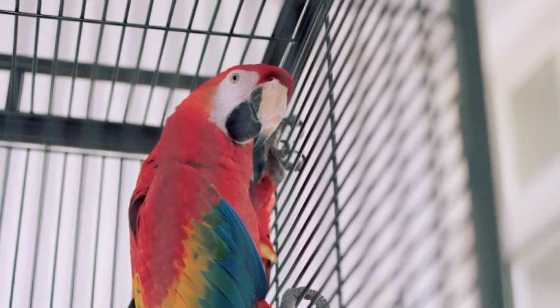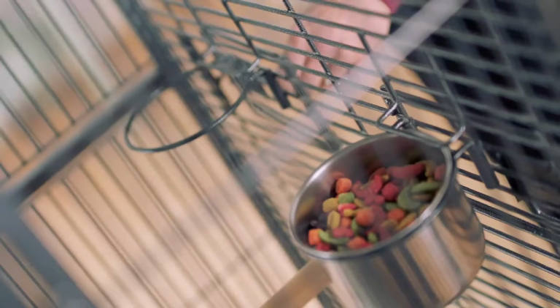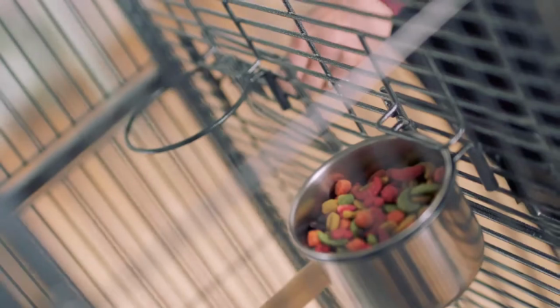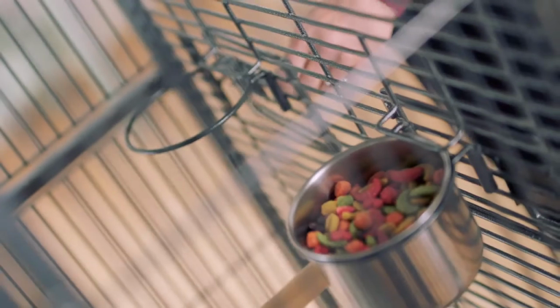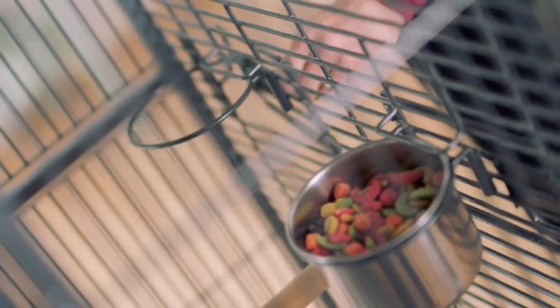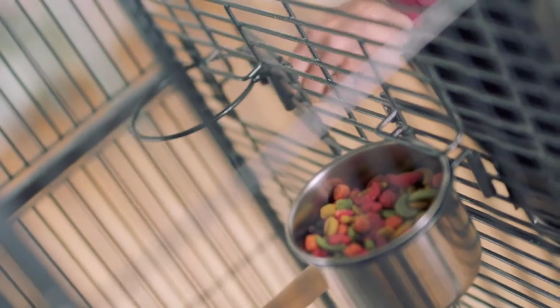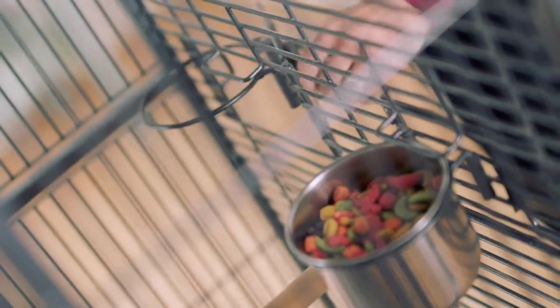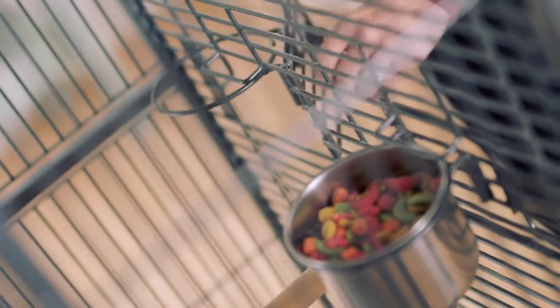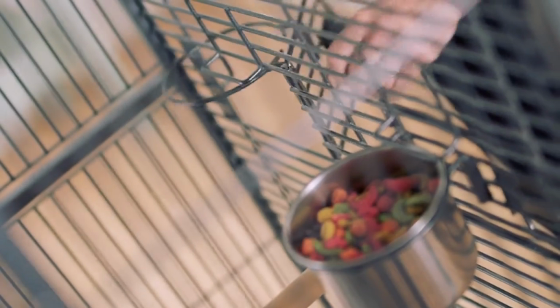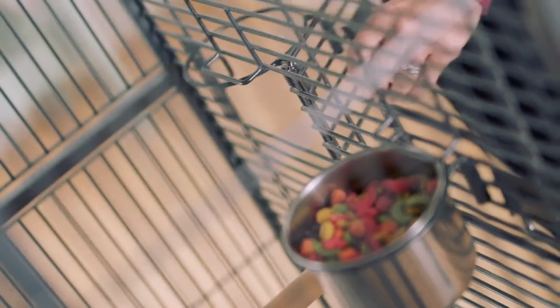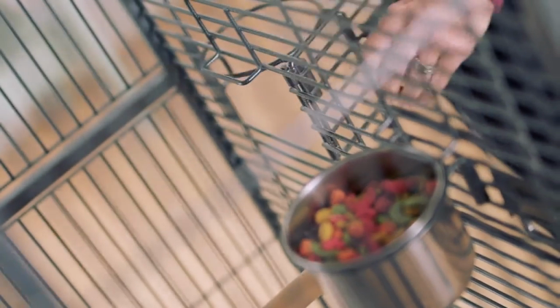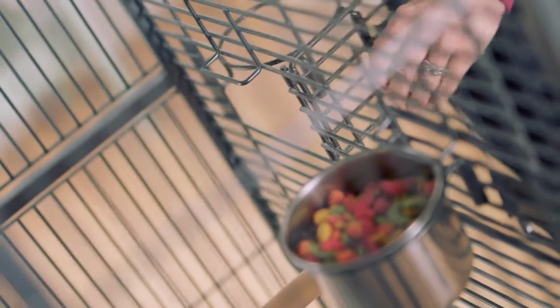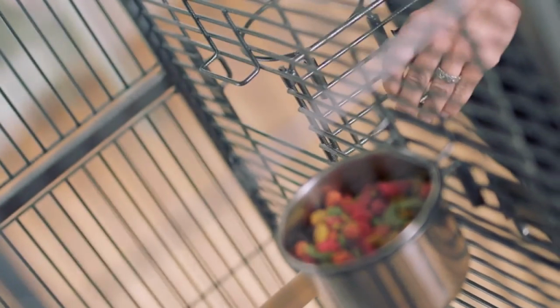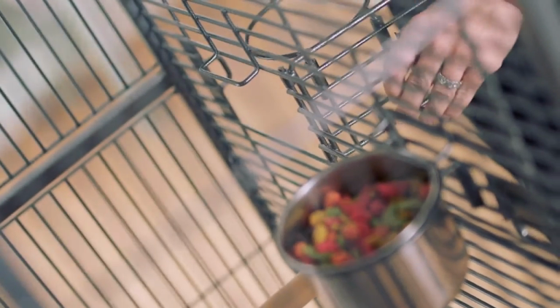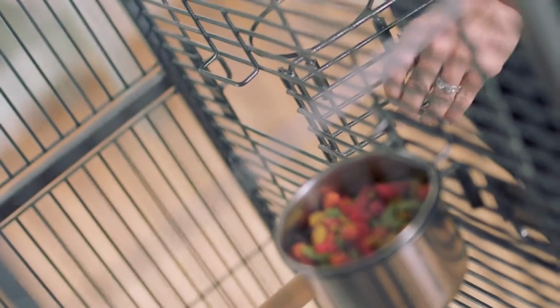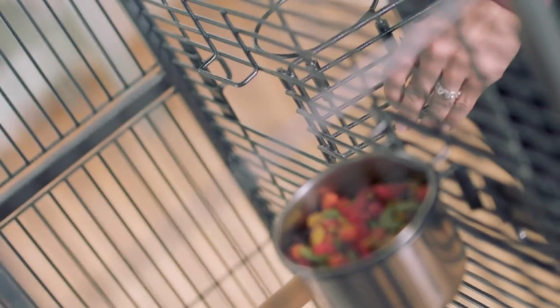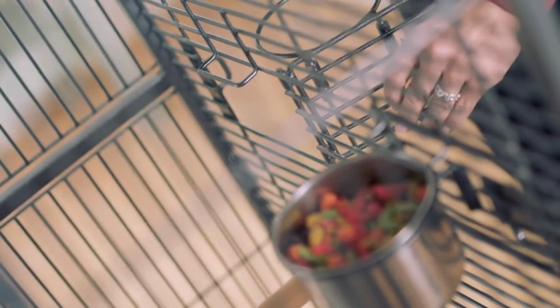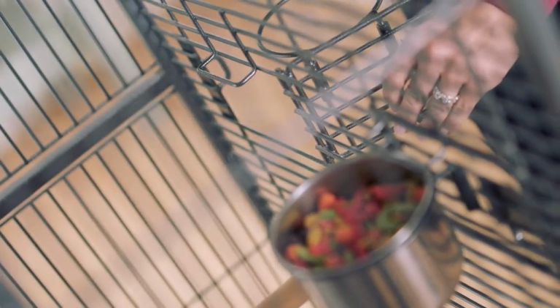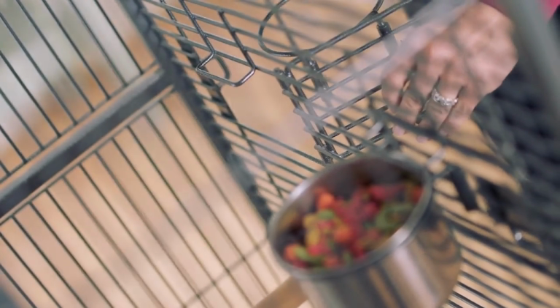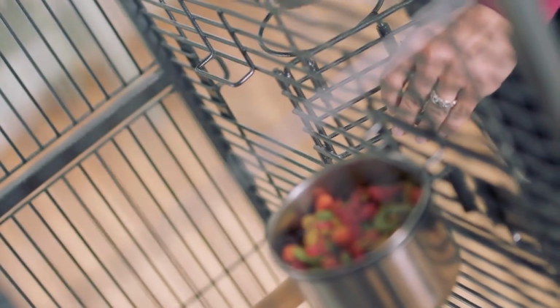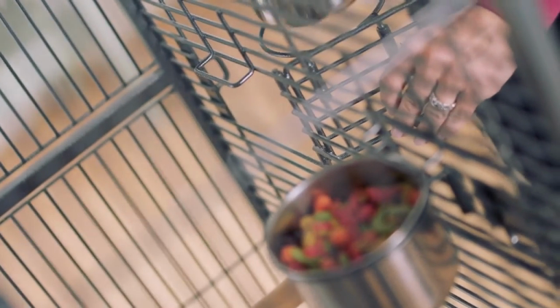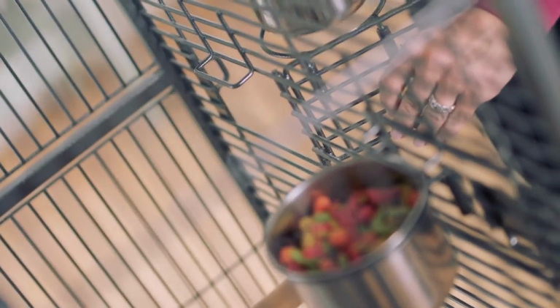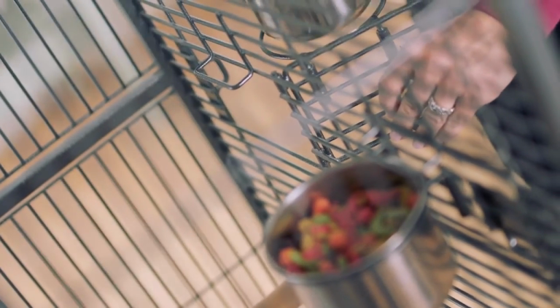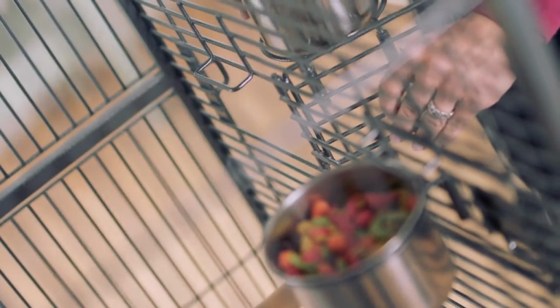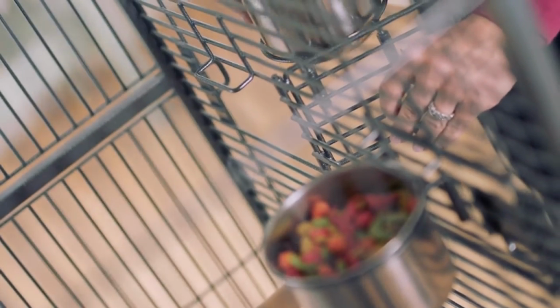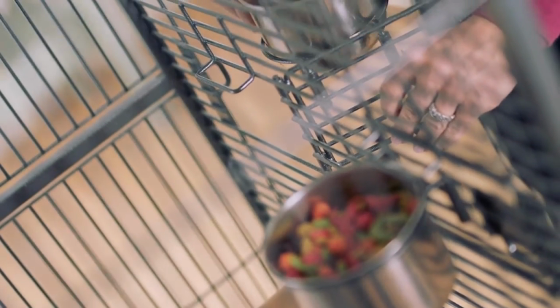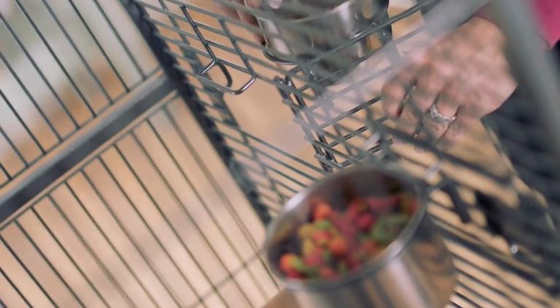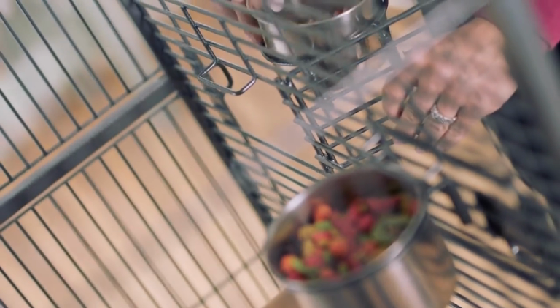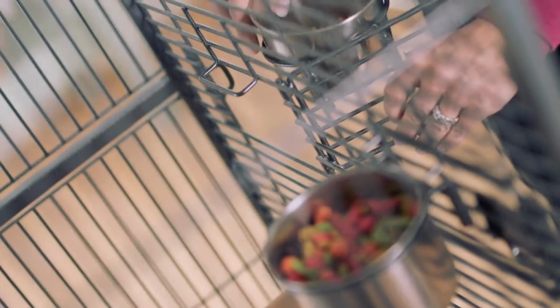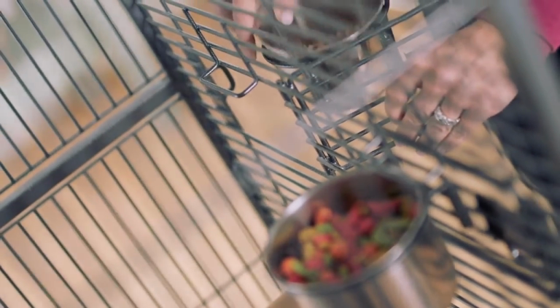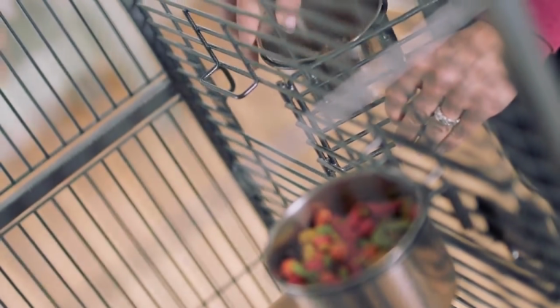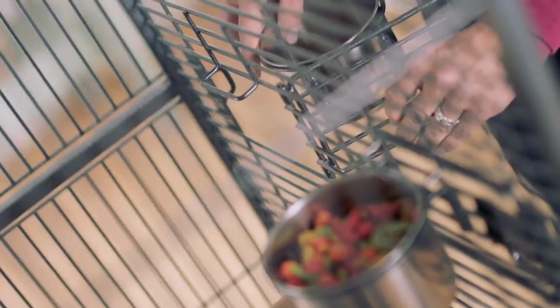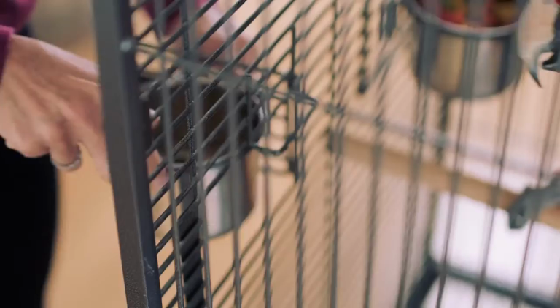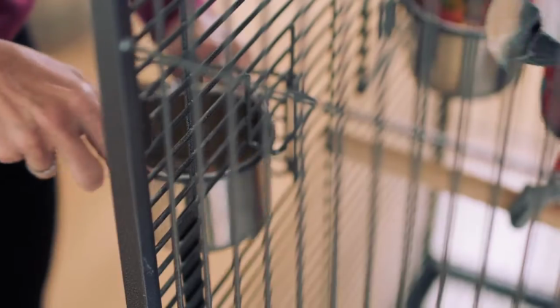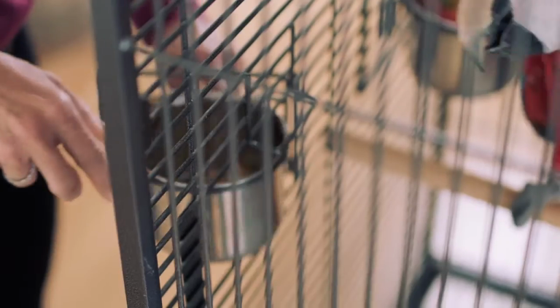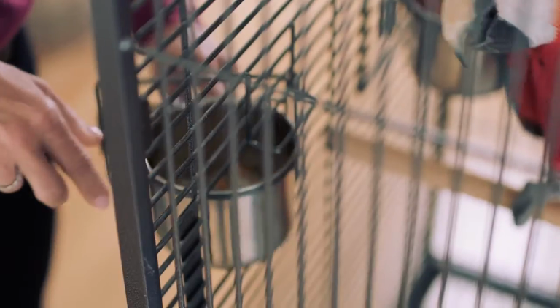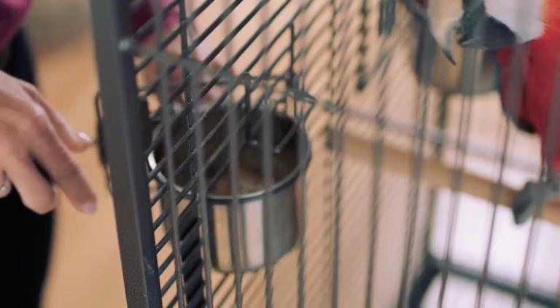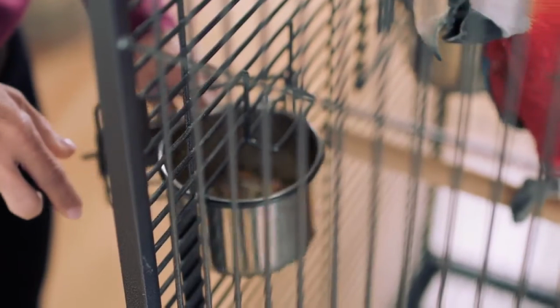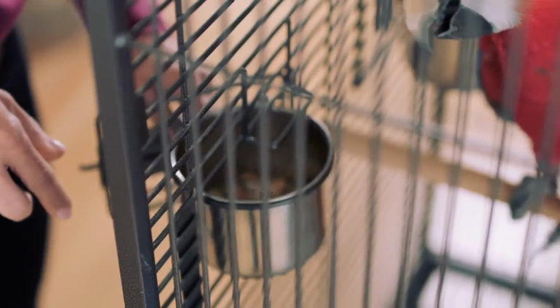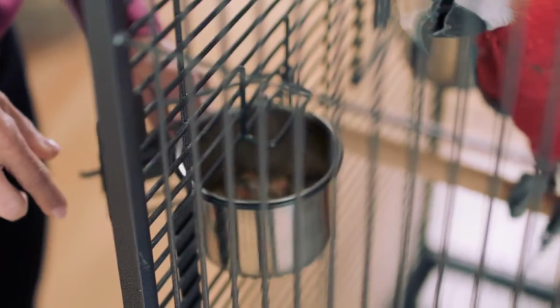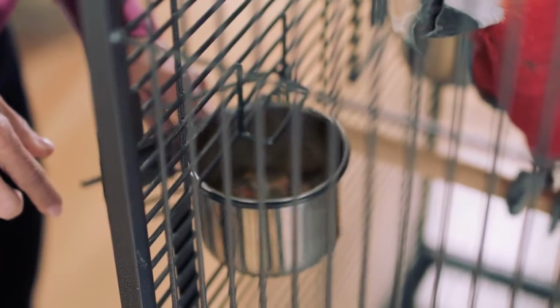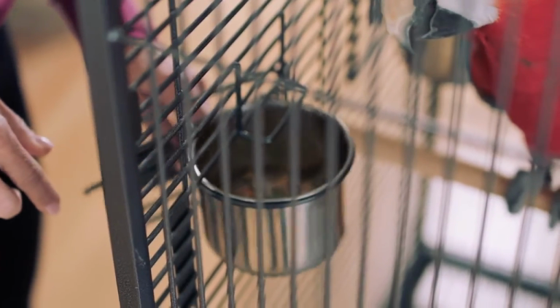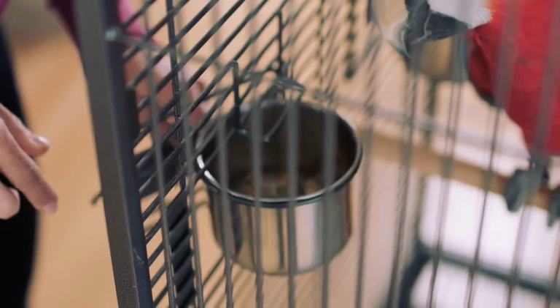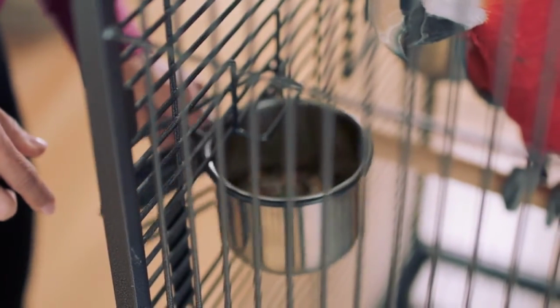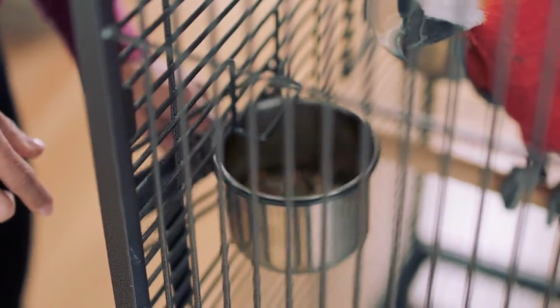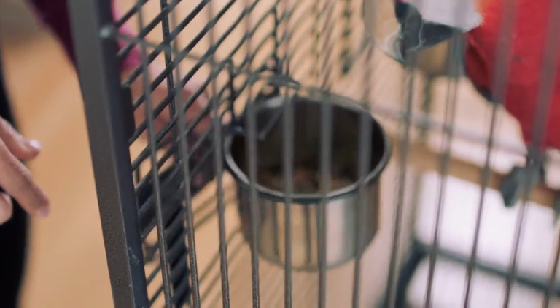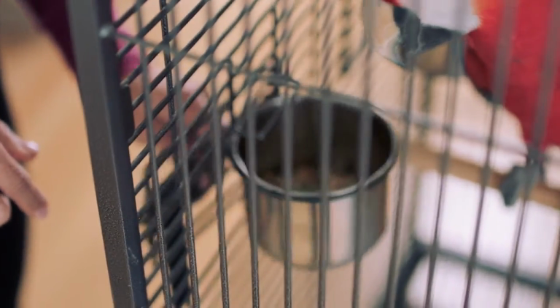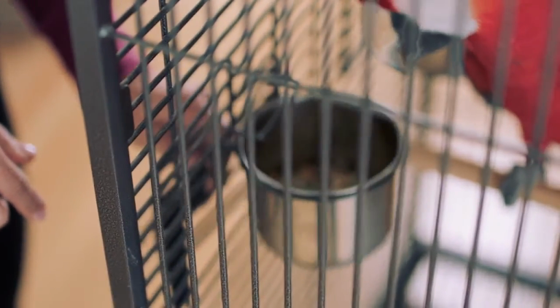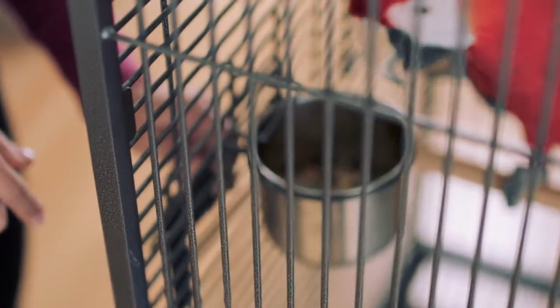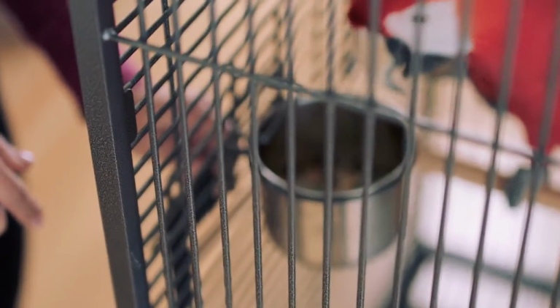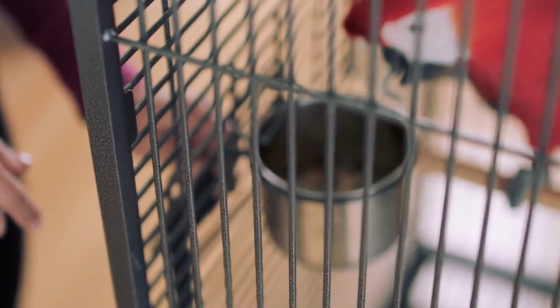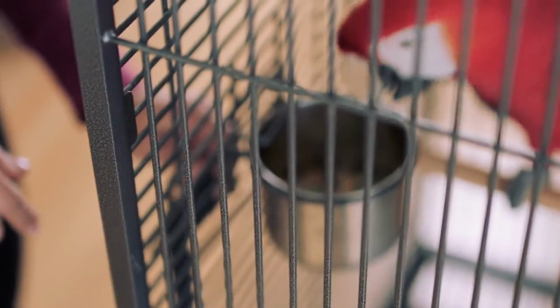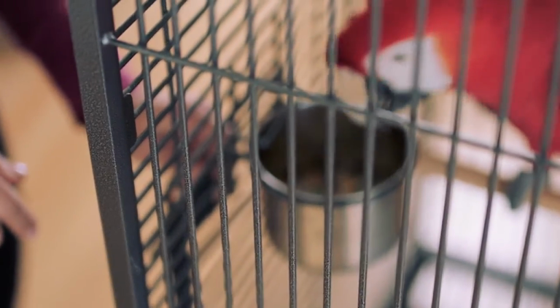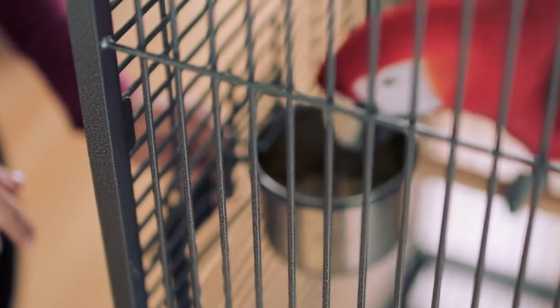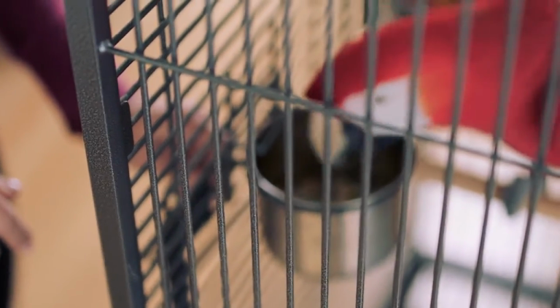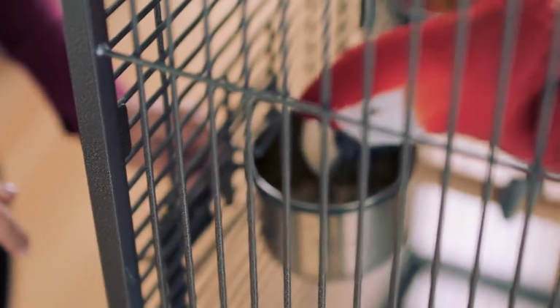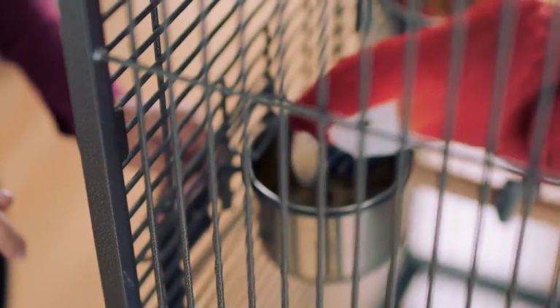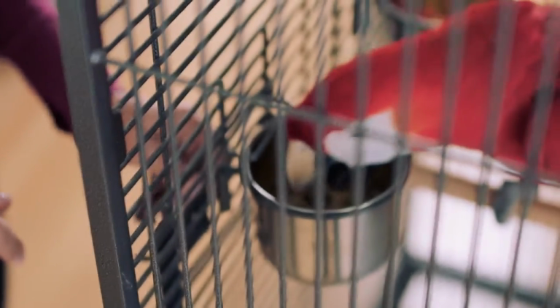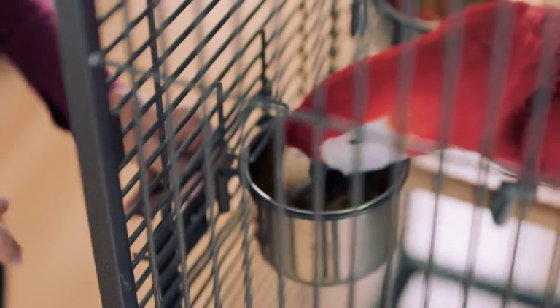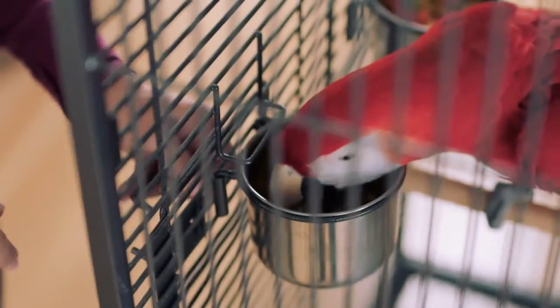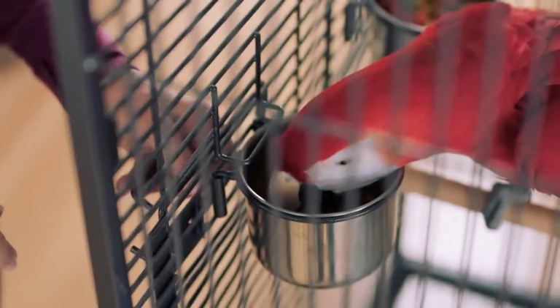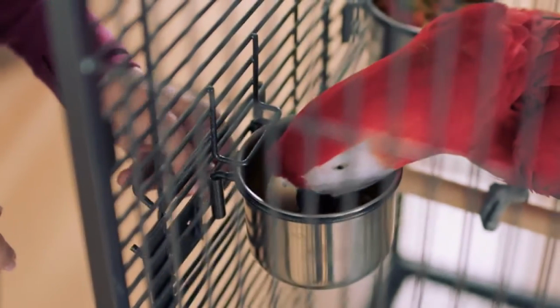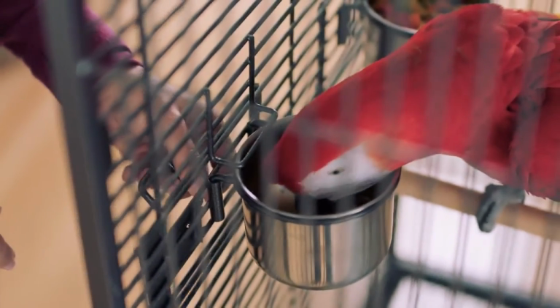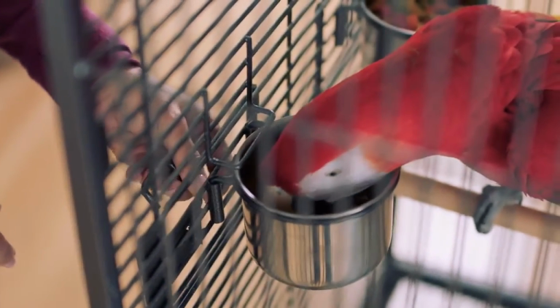One thing to remember when you're converting your bird to pellets is to not offer him too much of the old food — just enough so that he's not hungry.